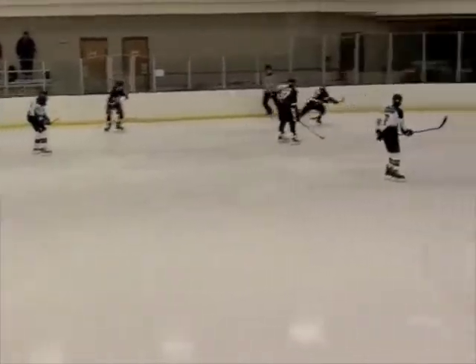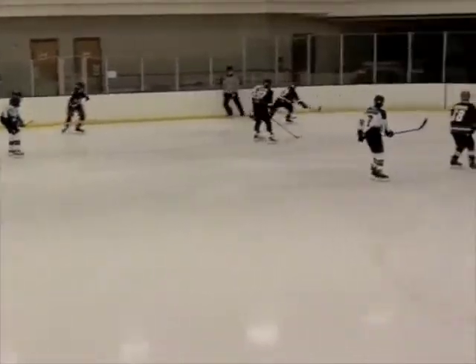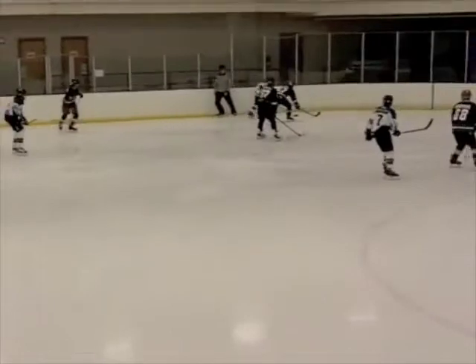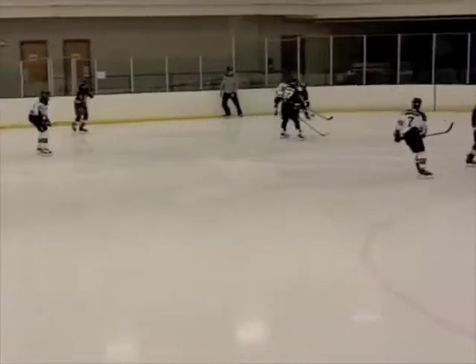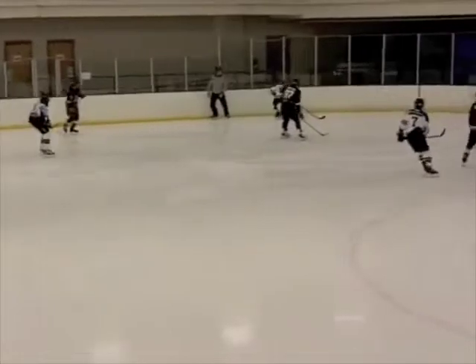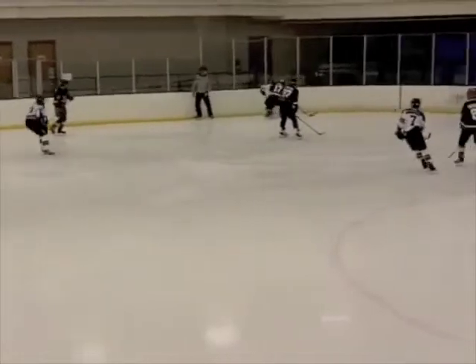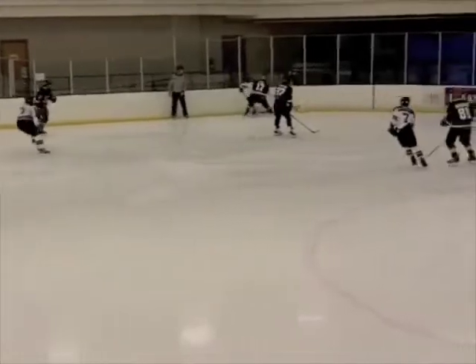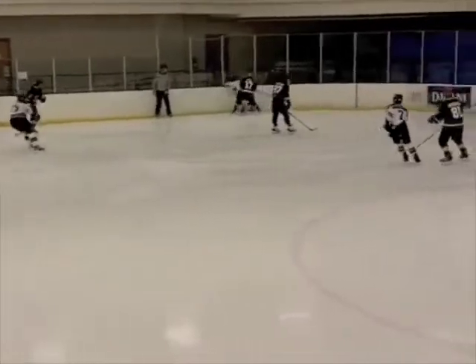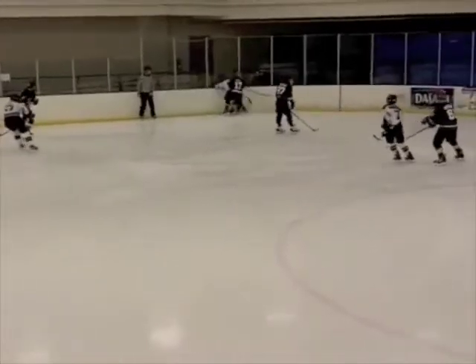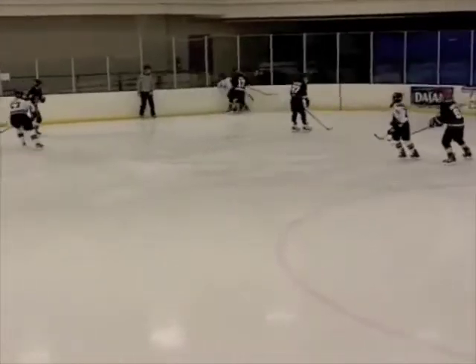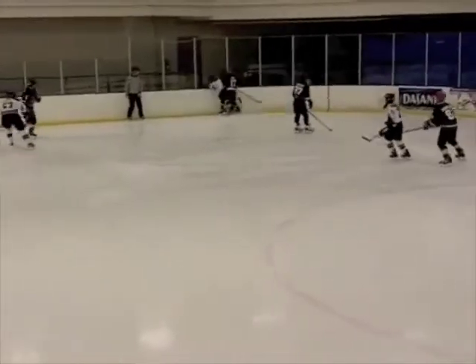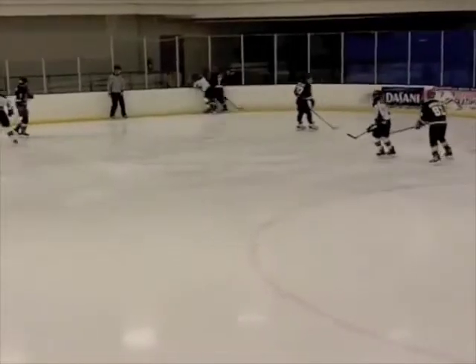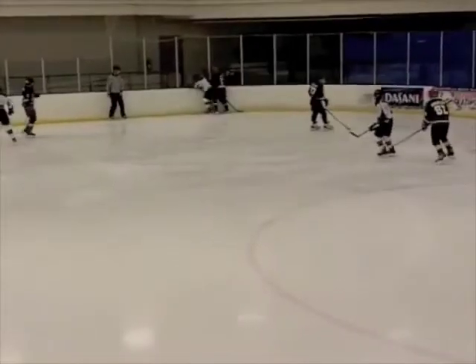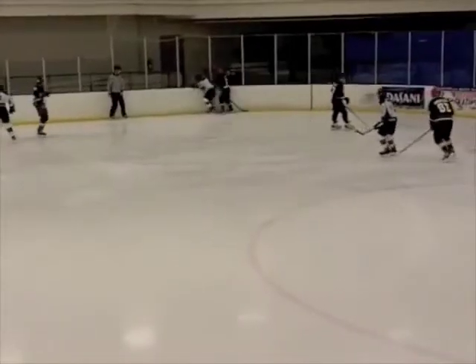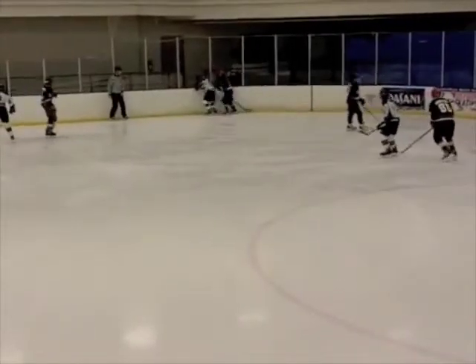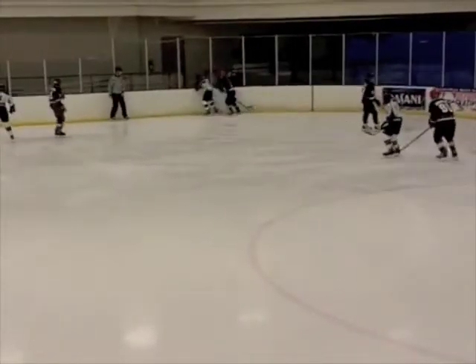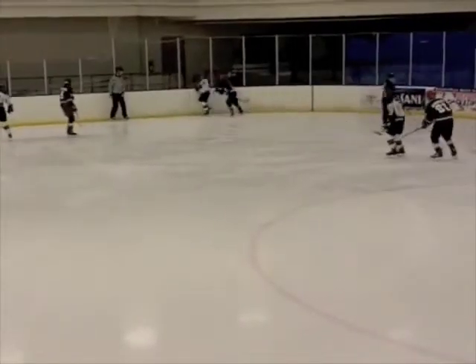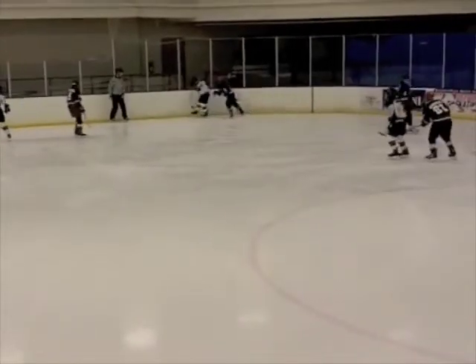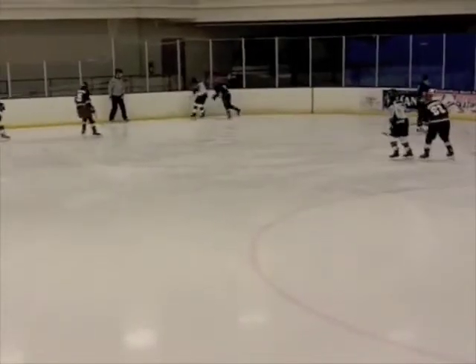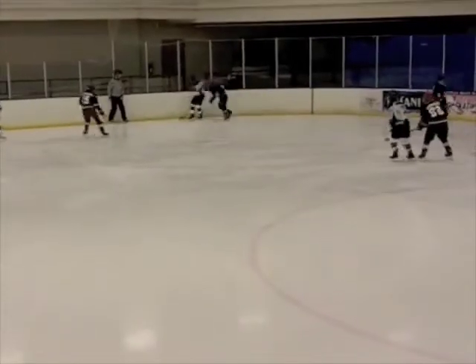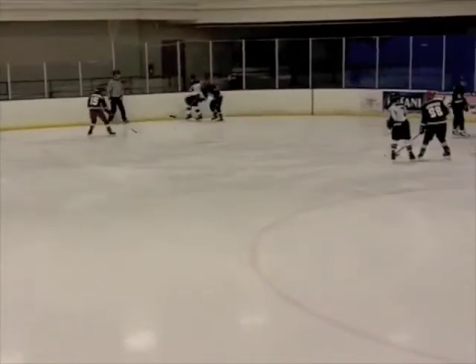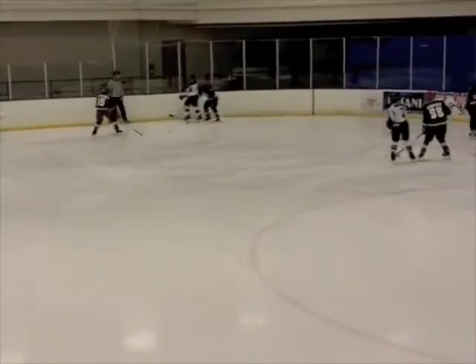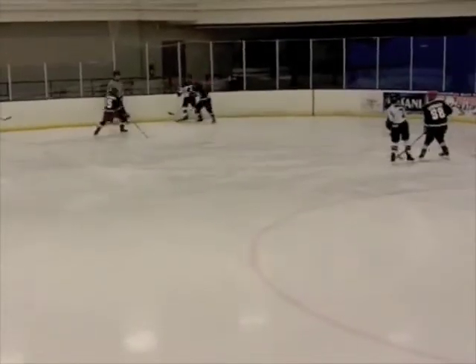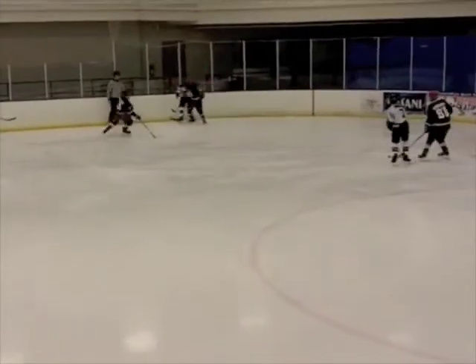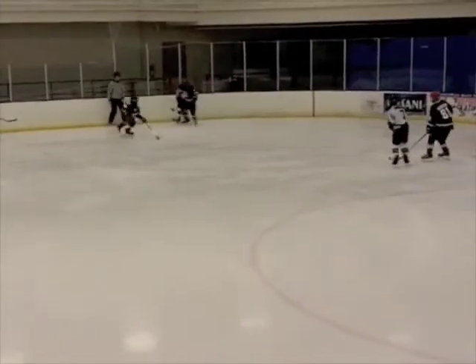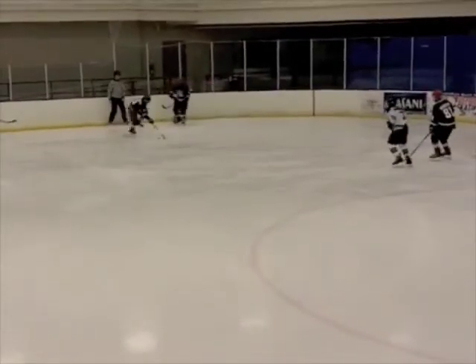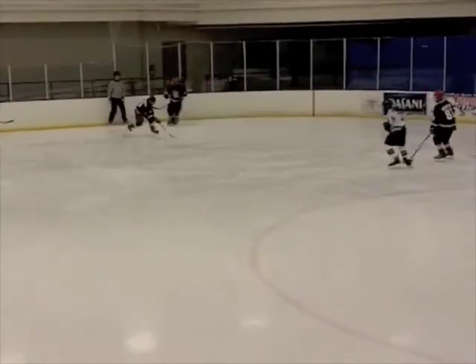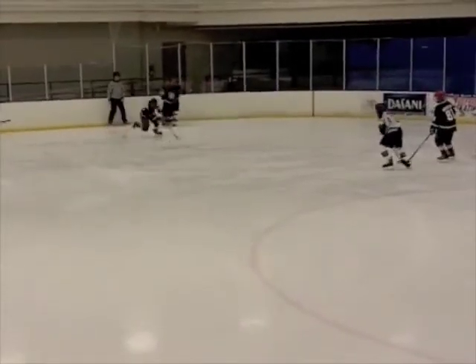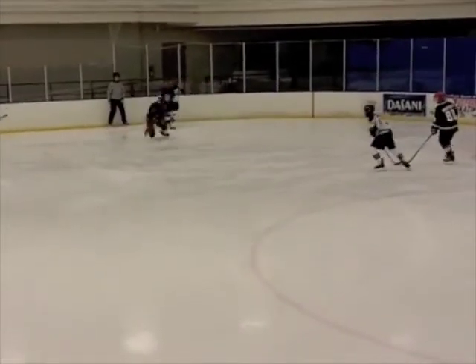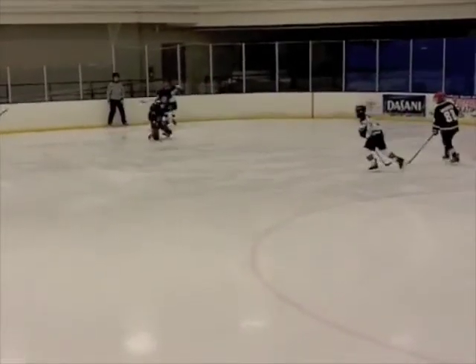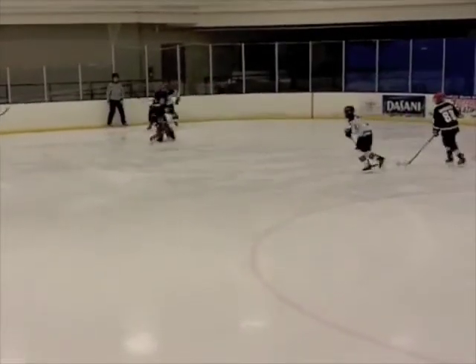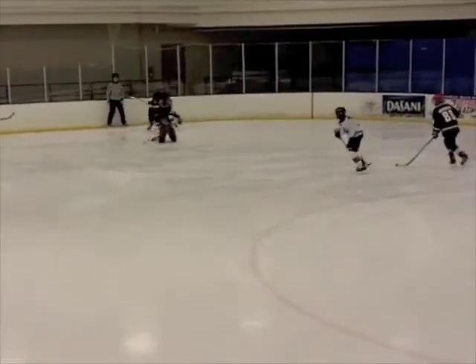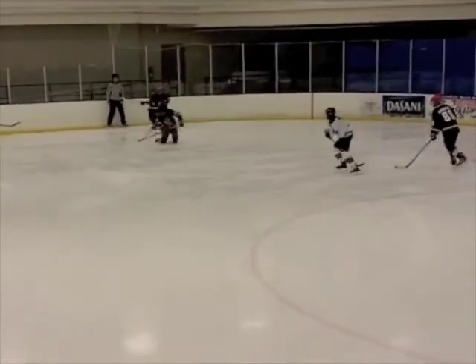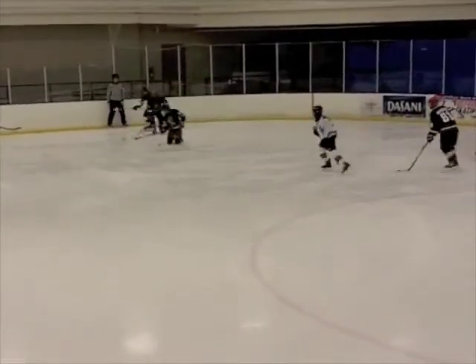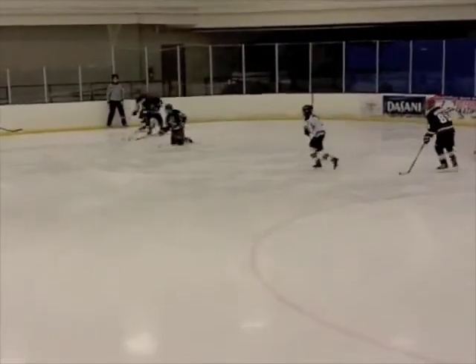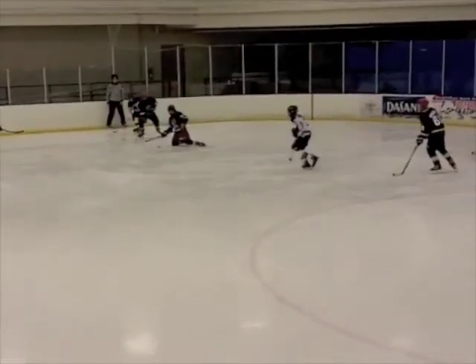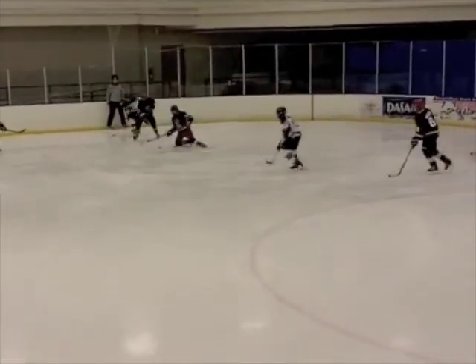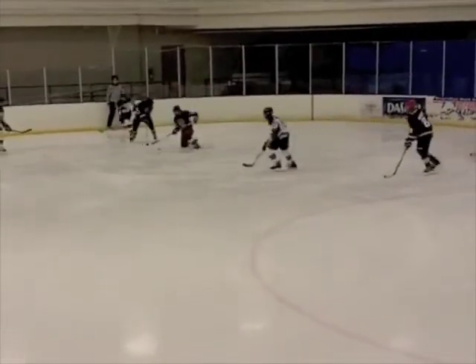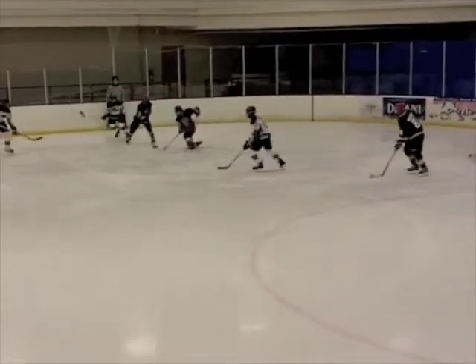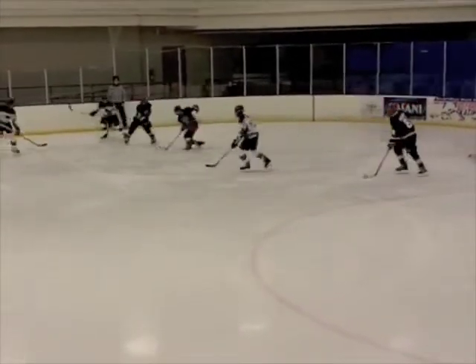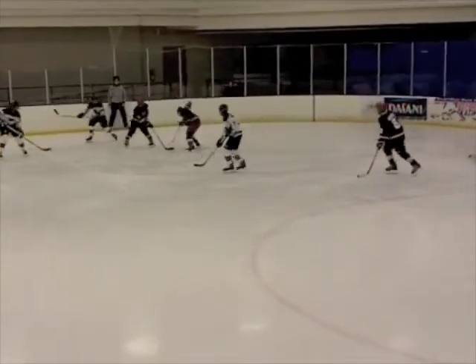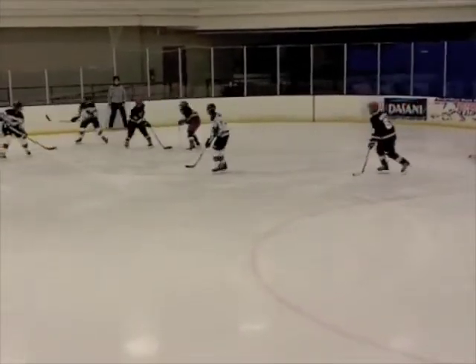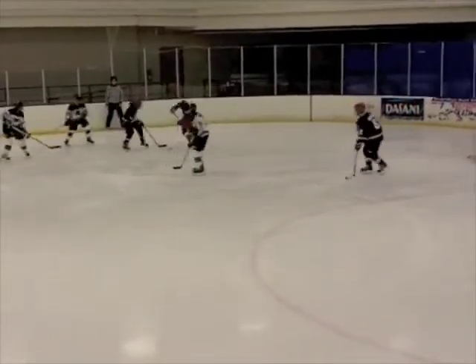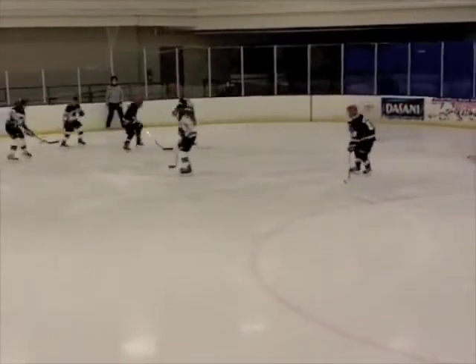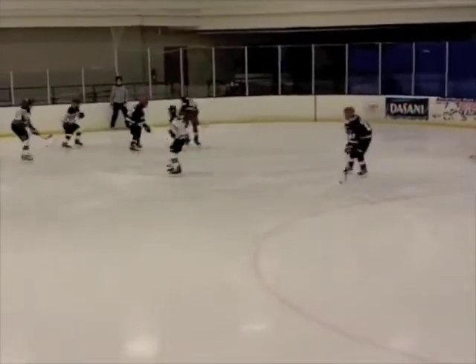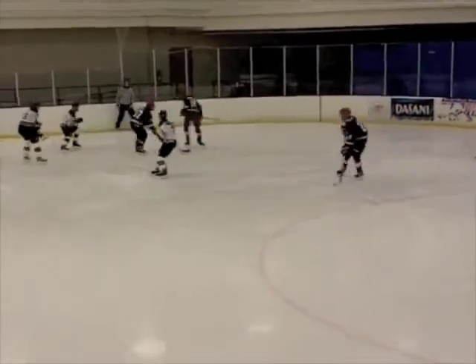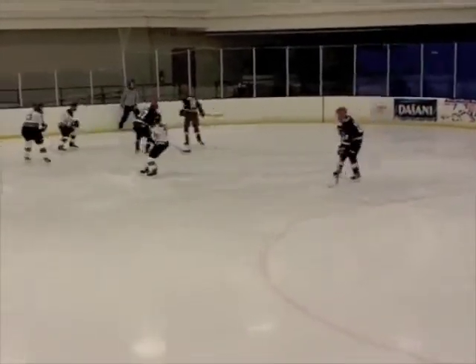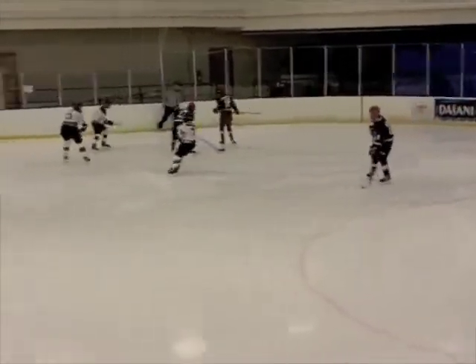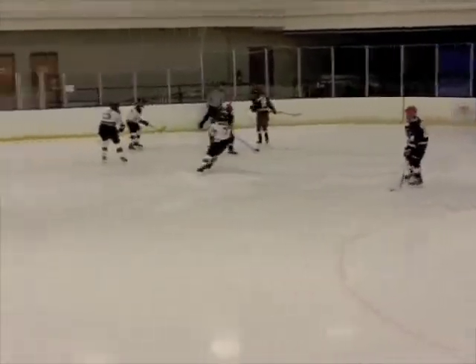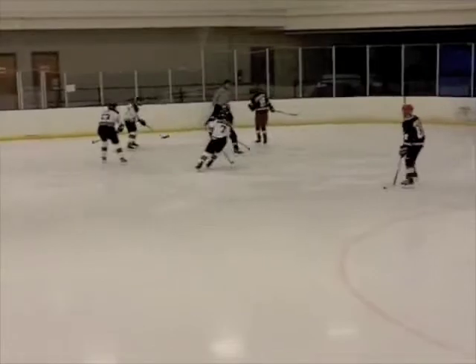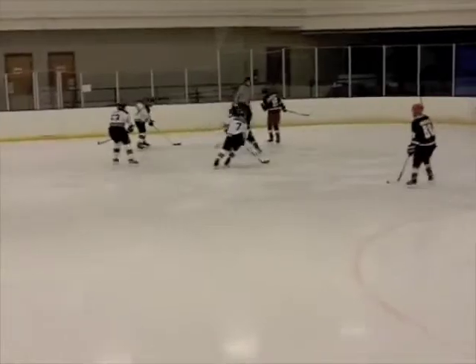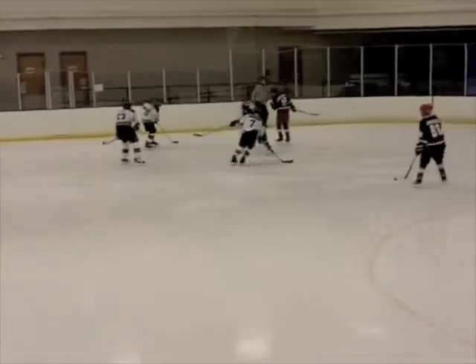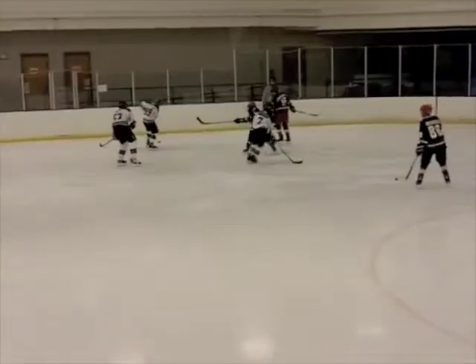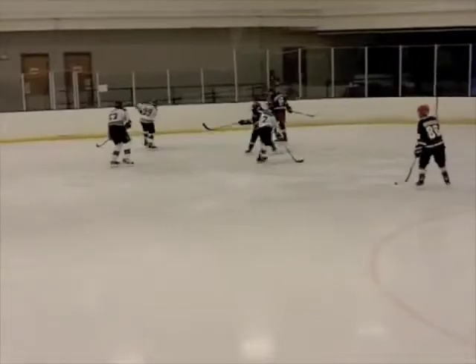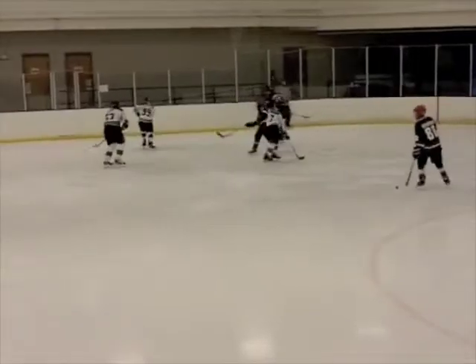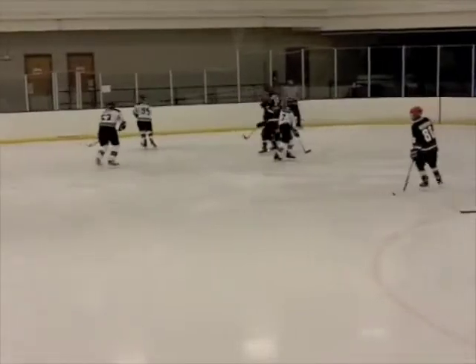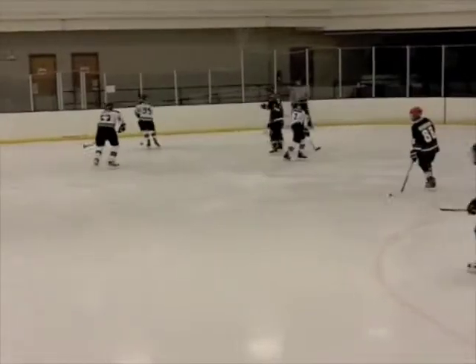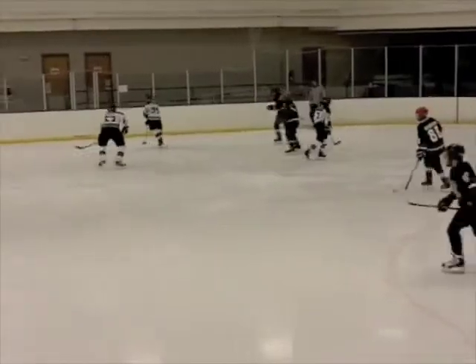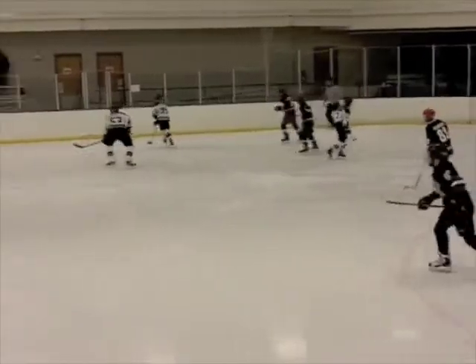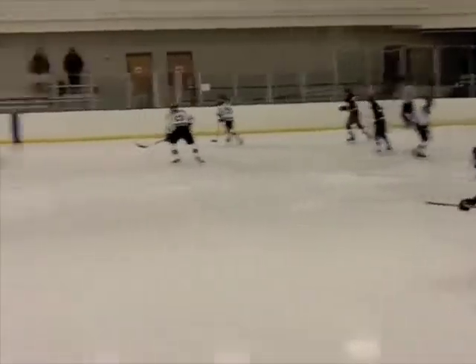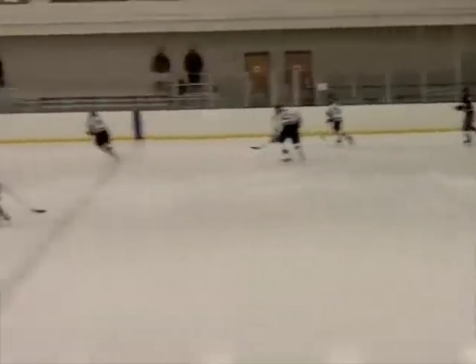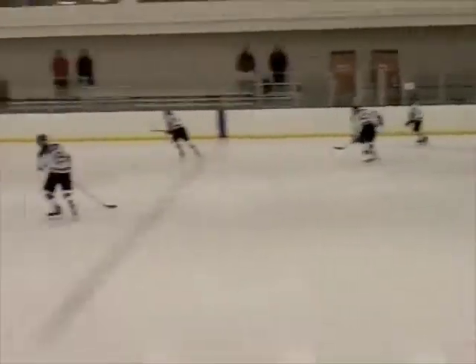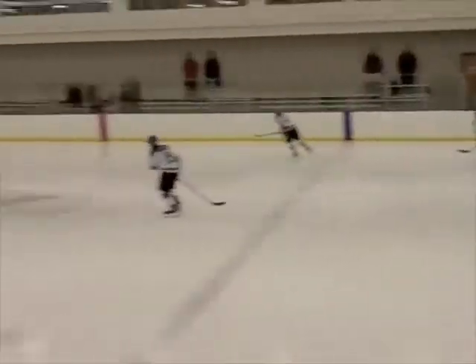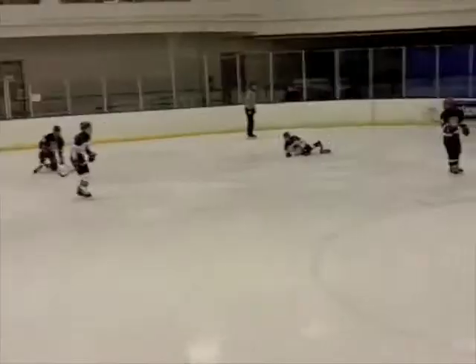Next, we see a textbook defensive zone play. The defense takes the body, the center provides puck support, and we are able to get the puck out of our zone.